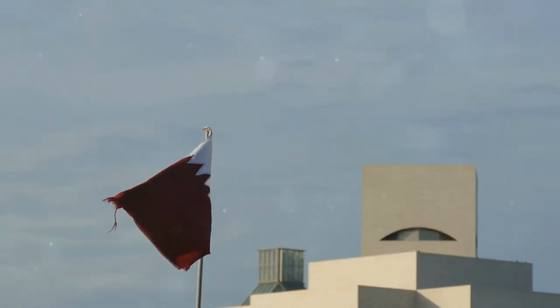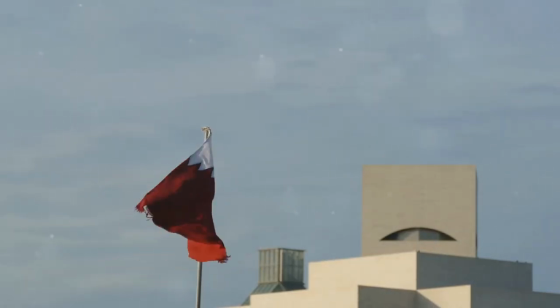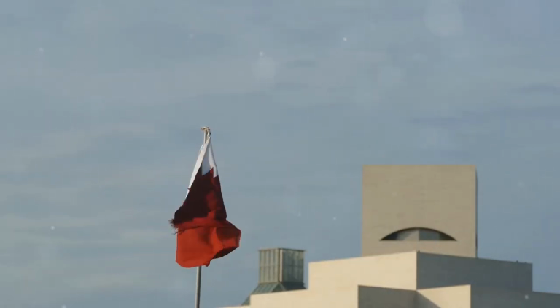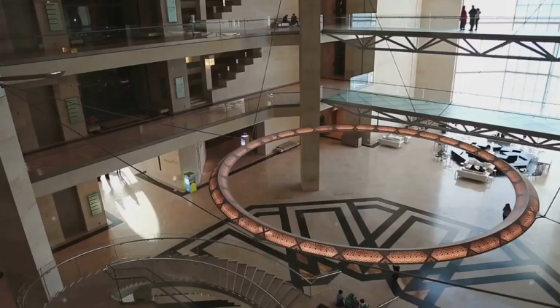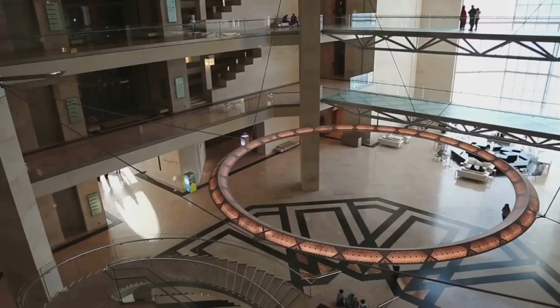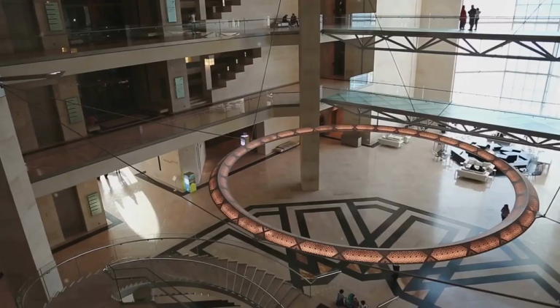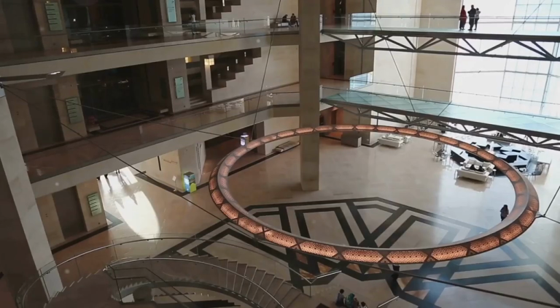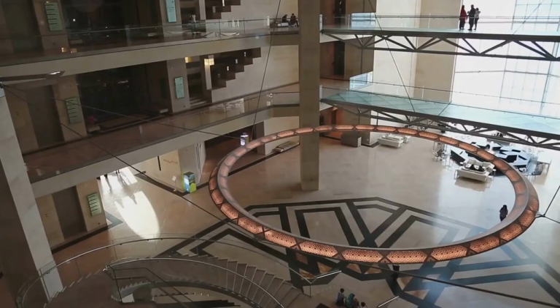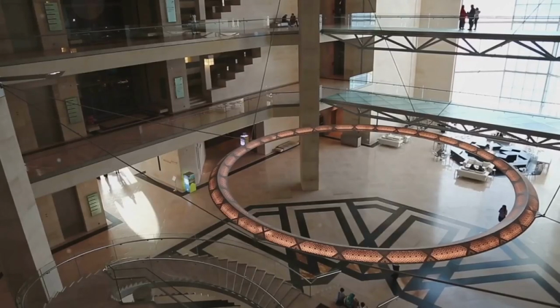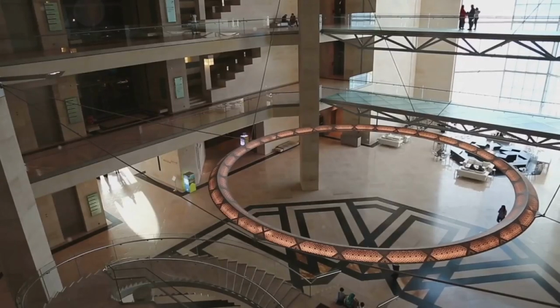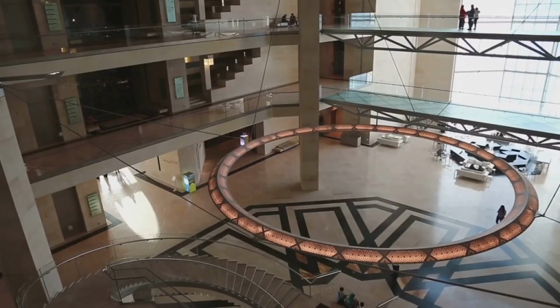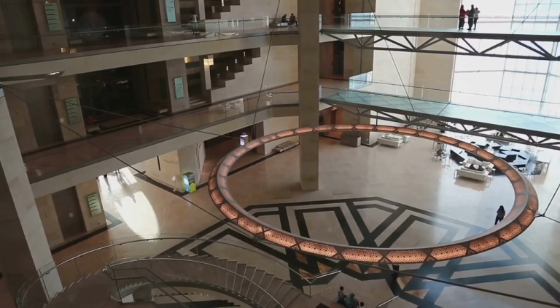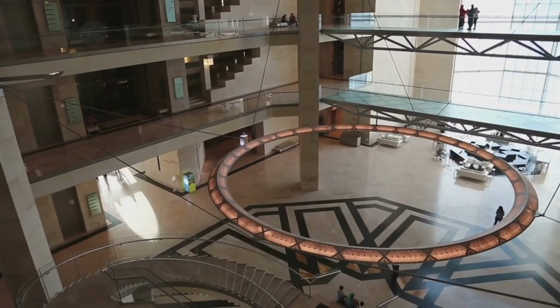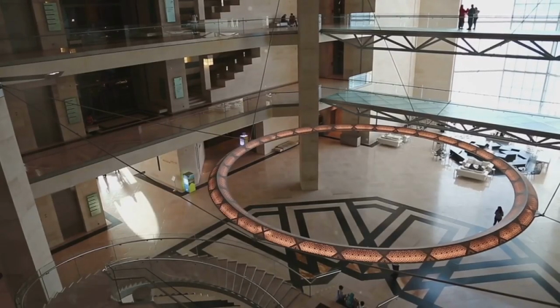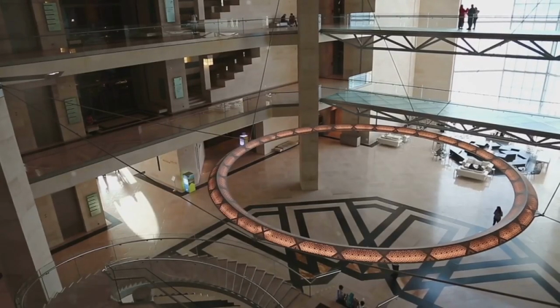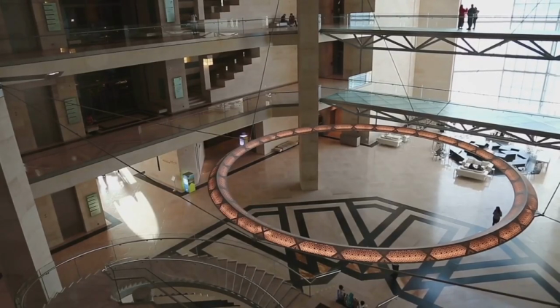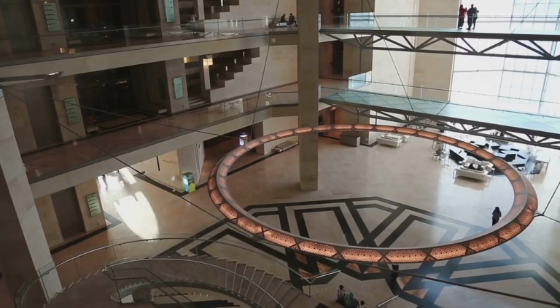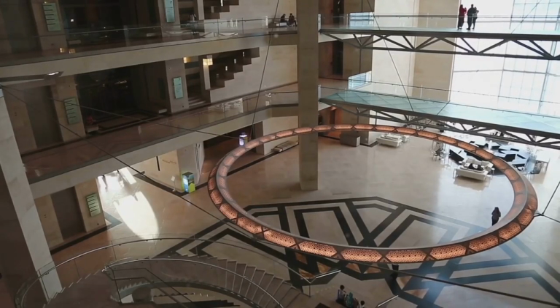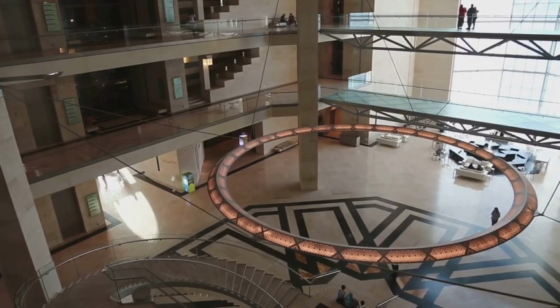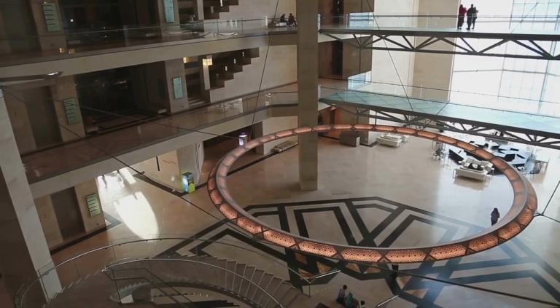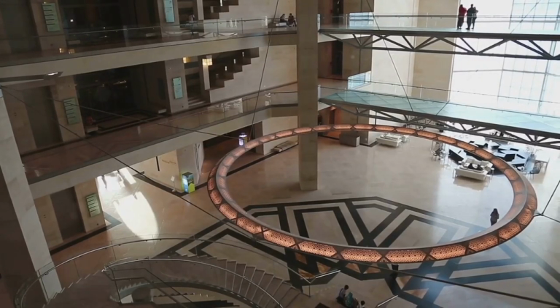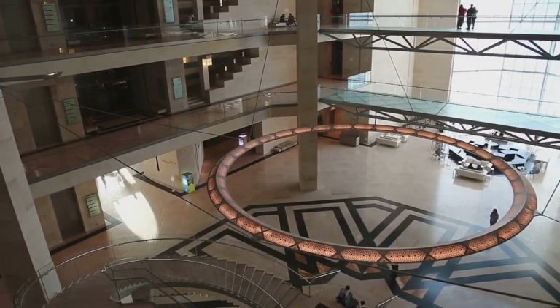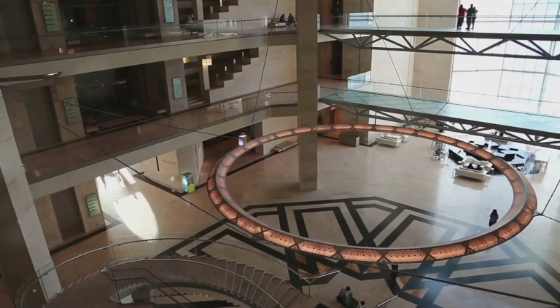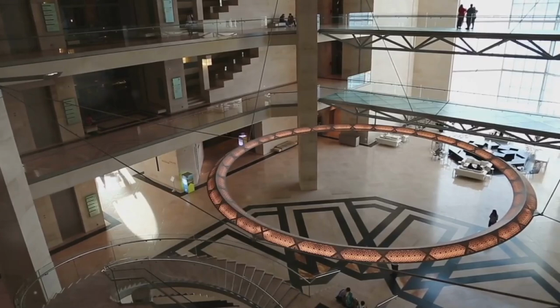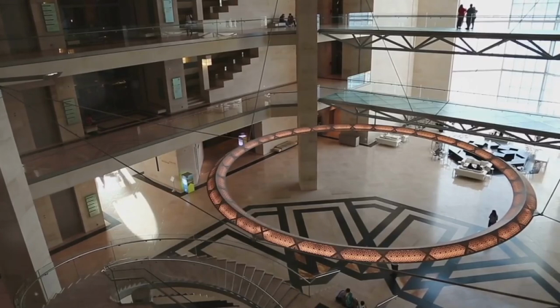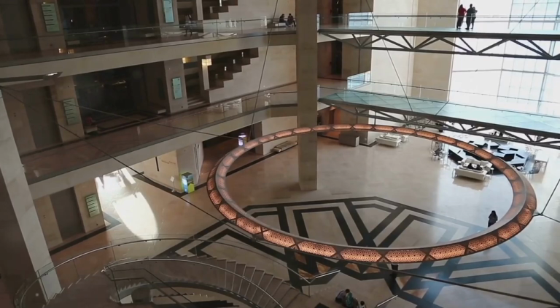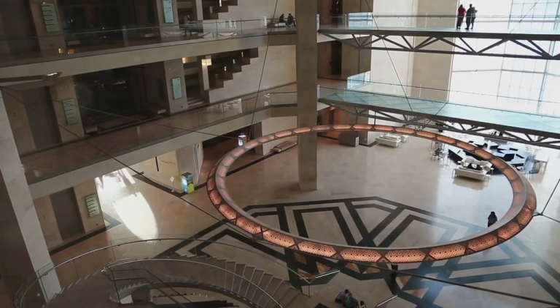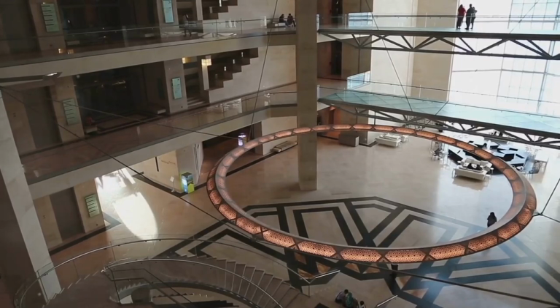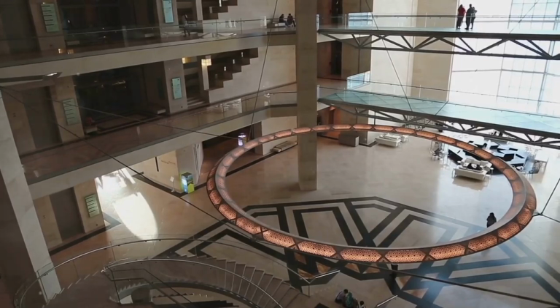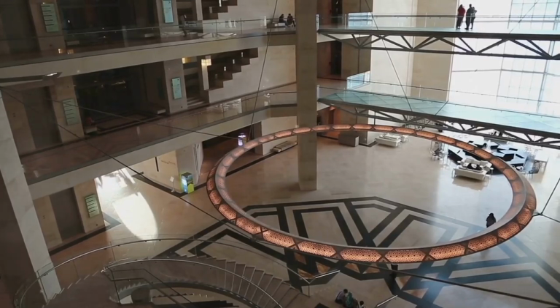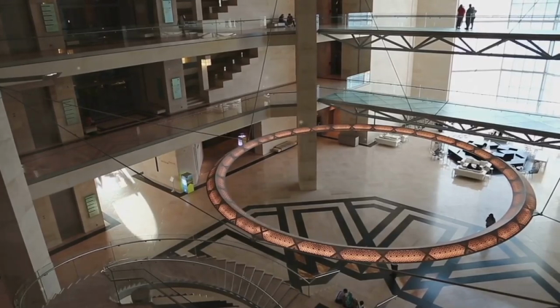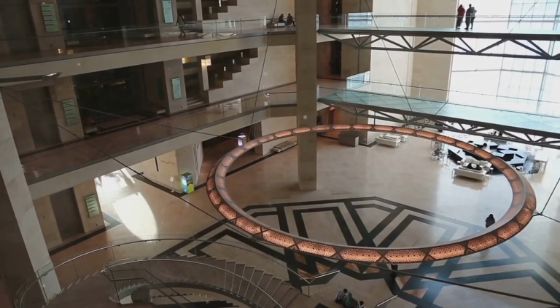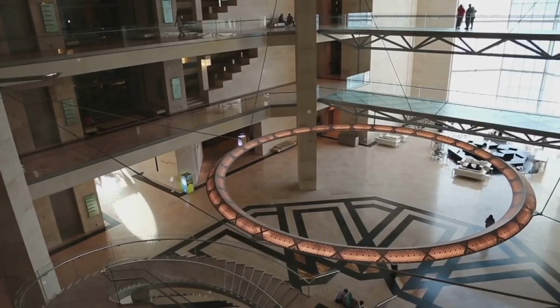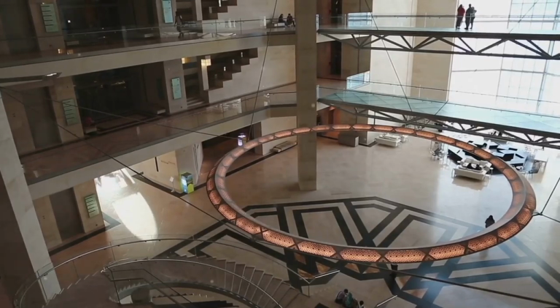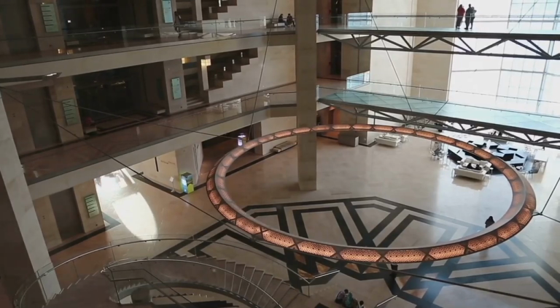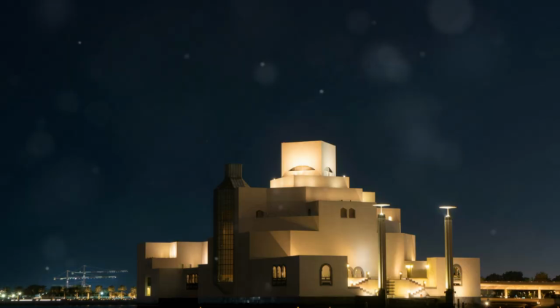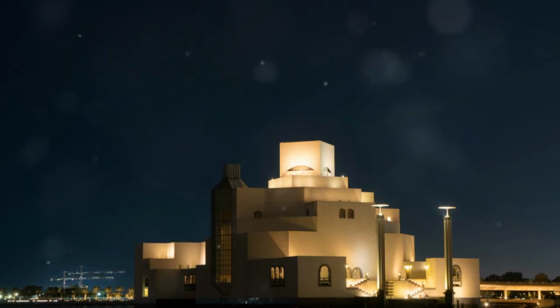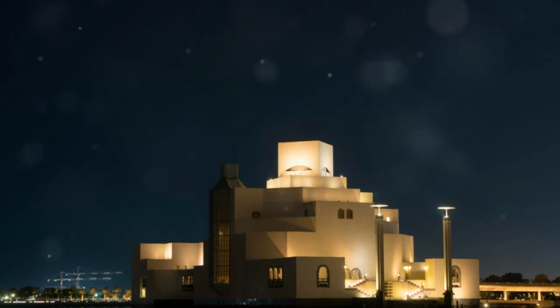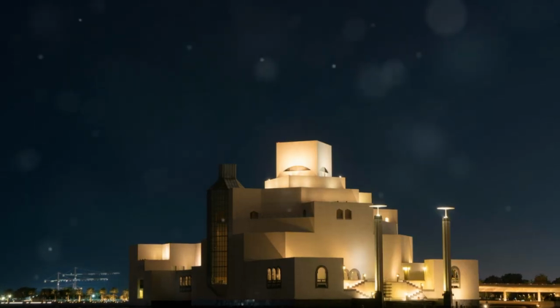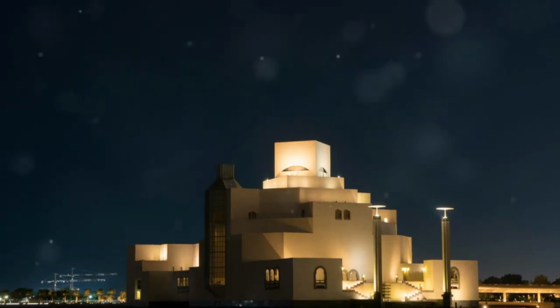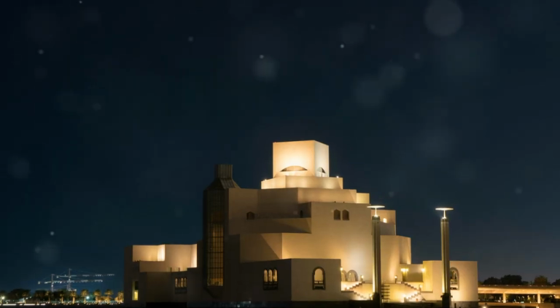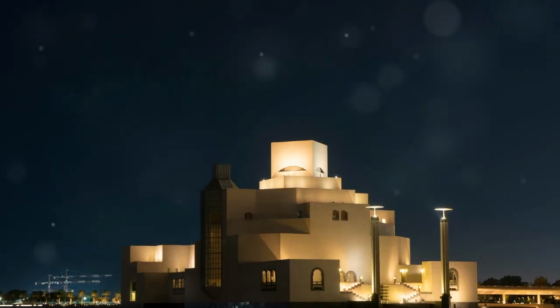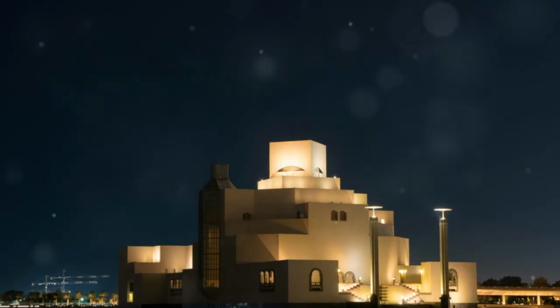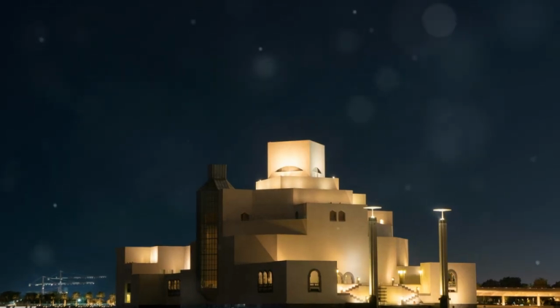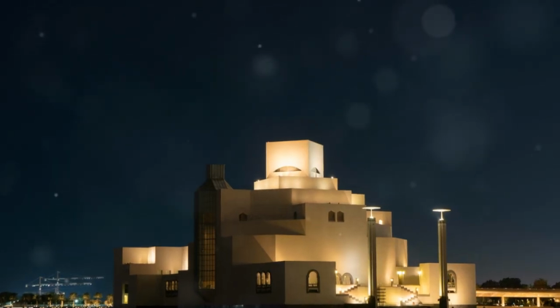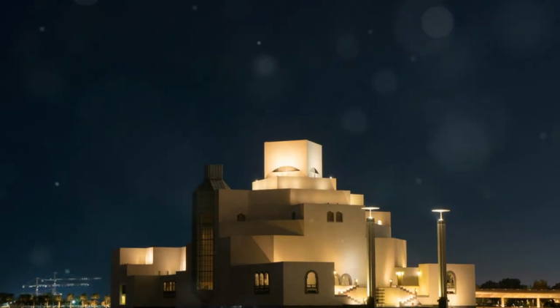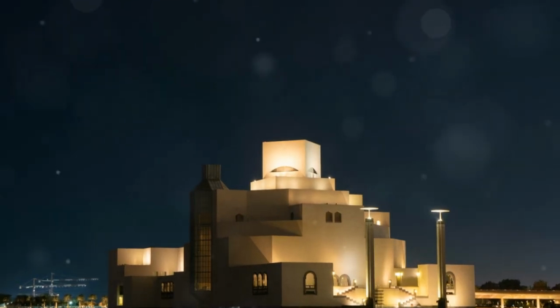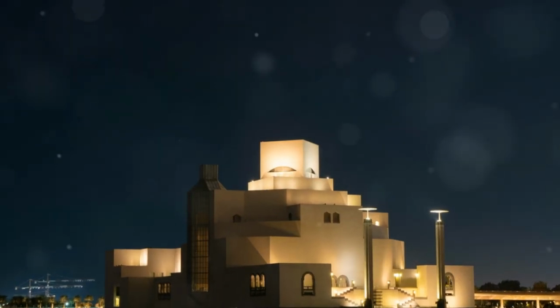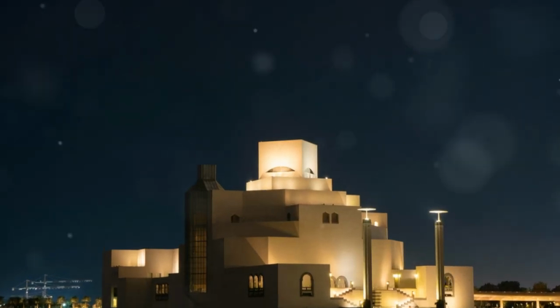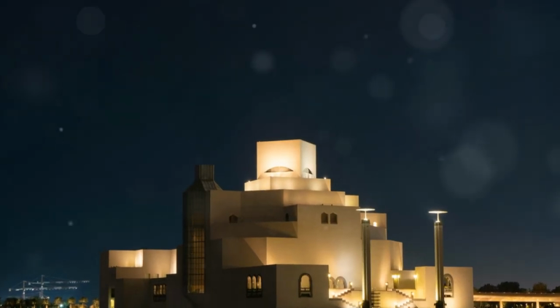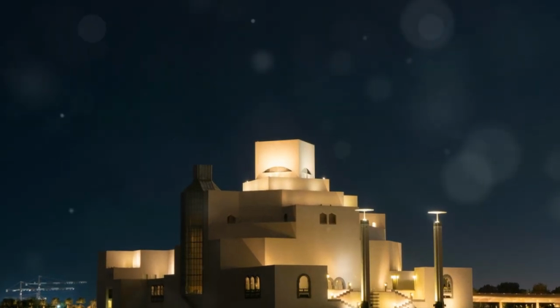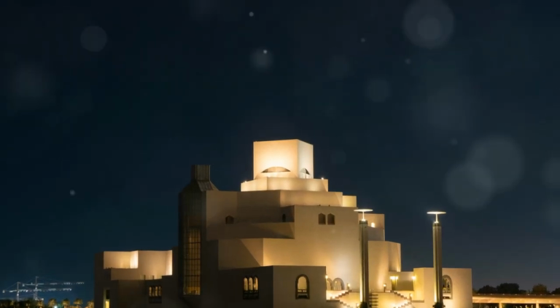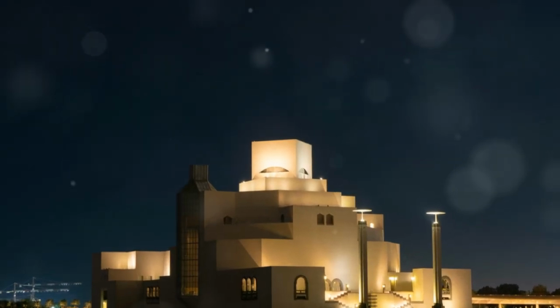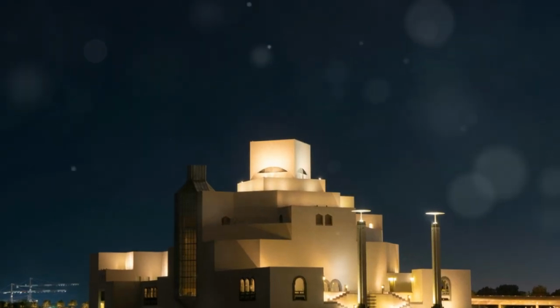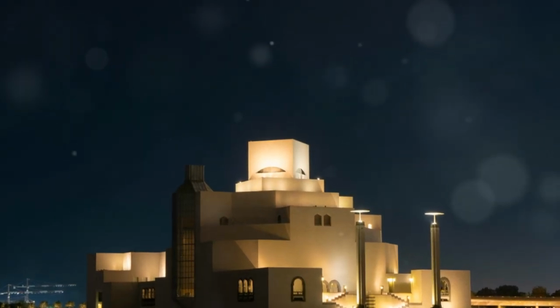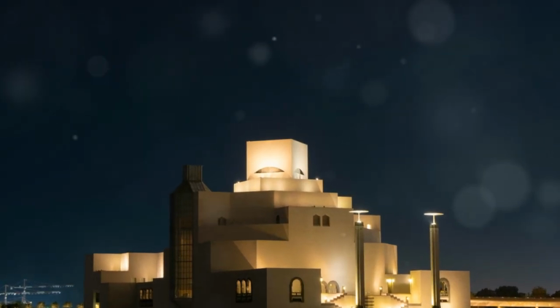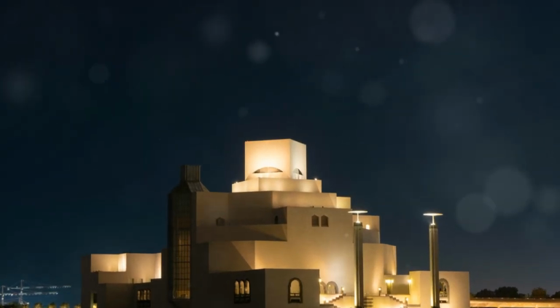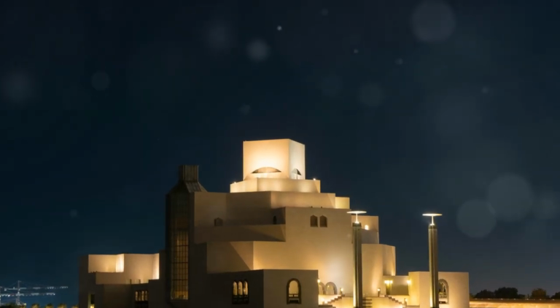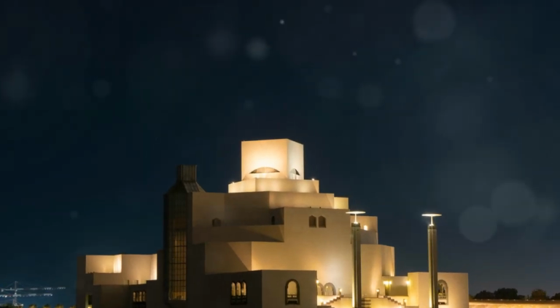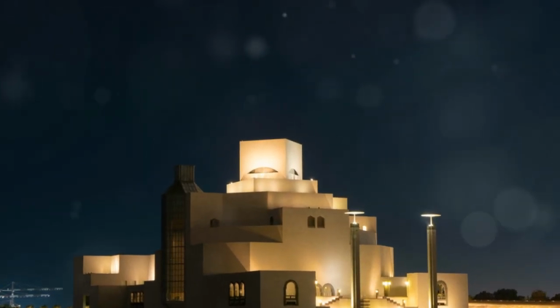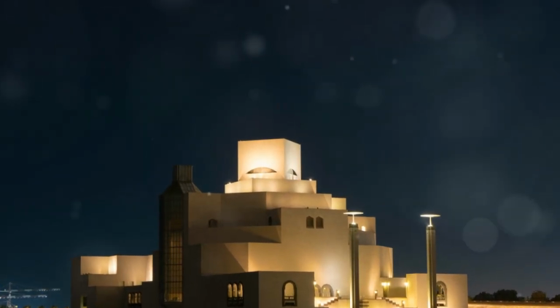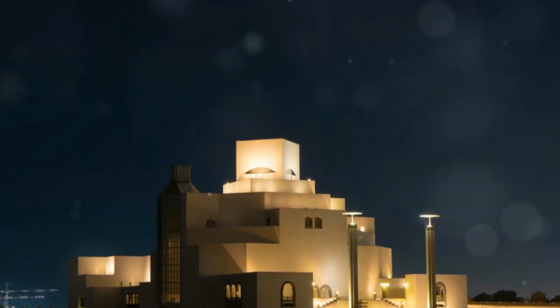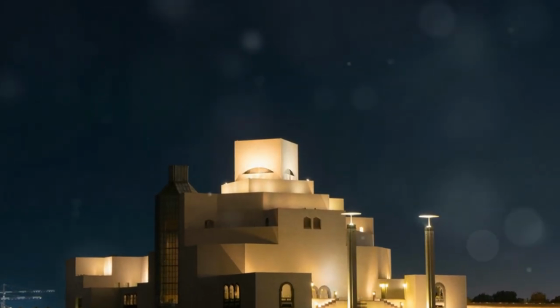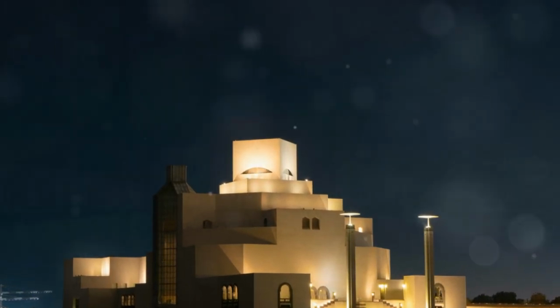The museum's architecture alone is worth the visit, creating a unique and captivating environment.